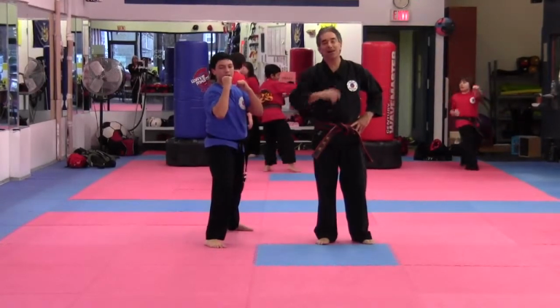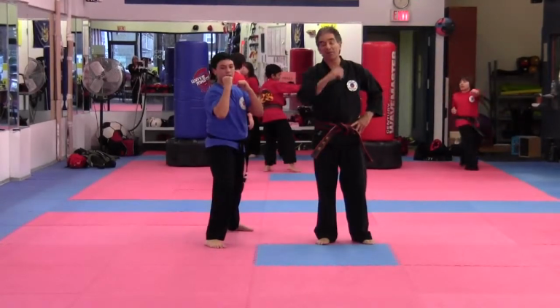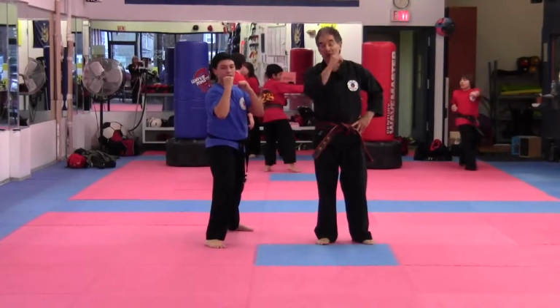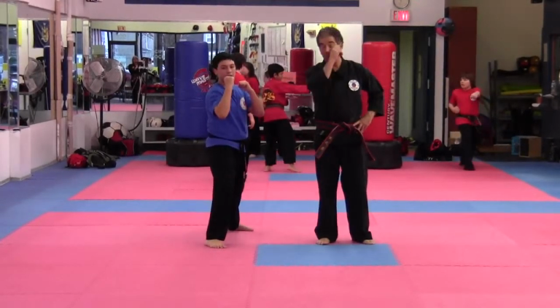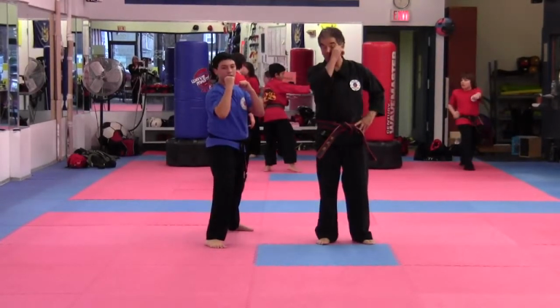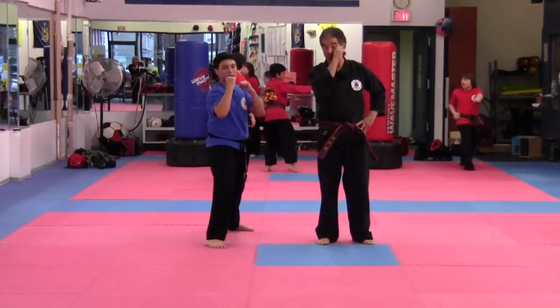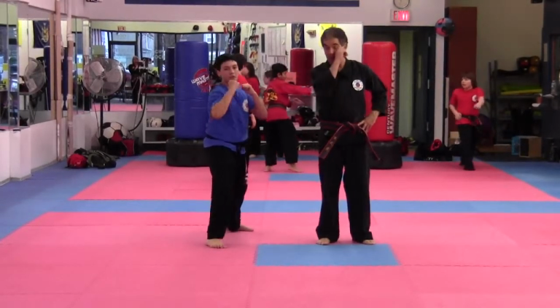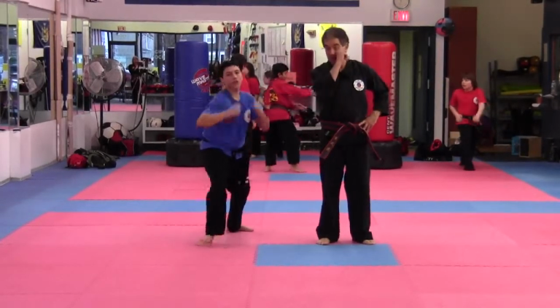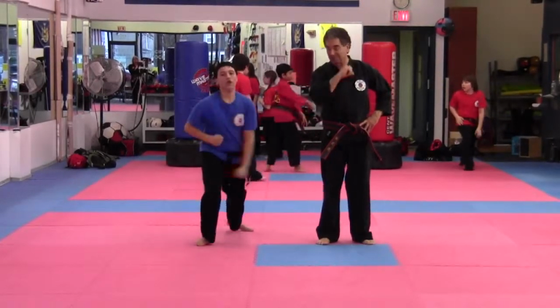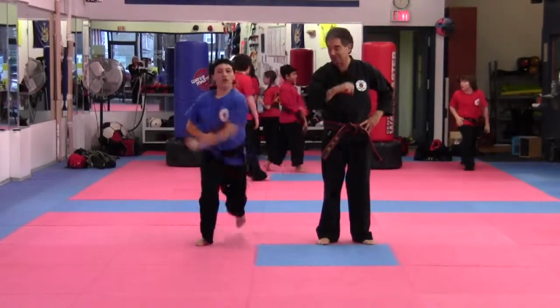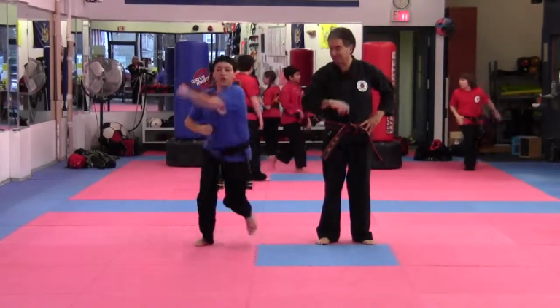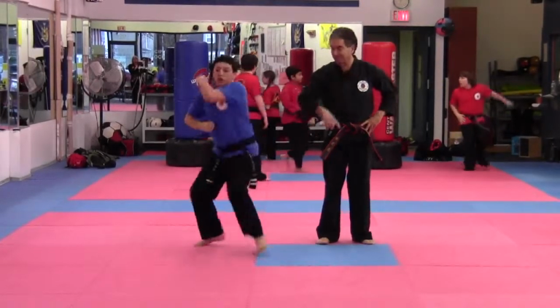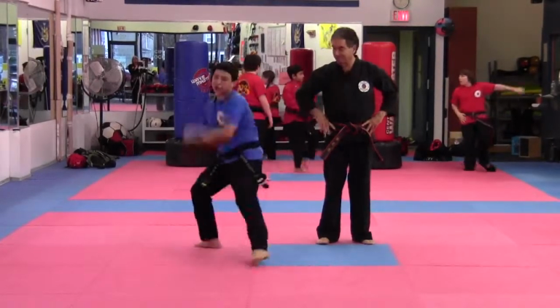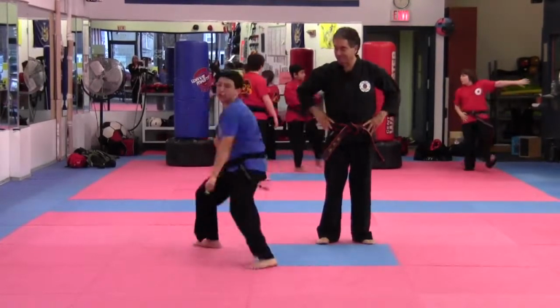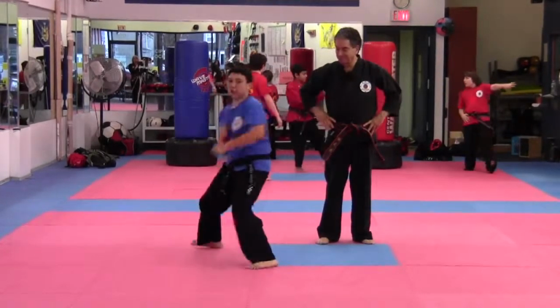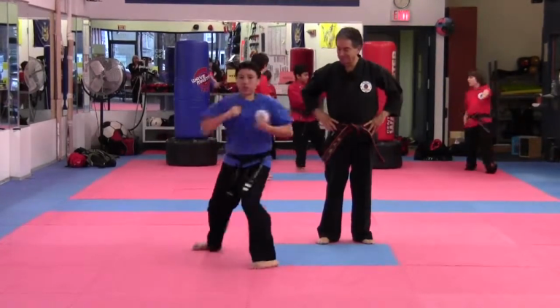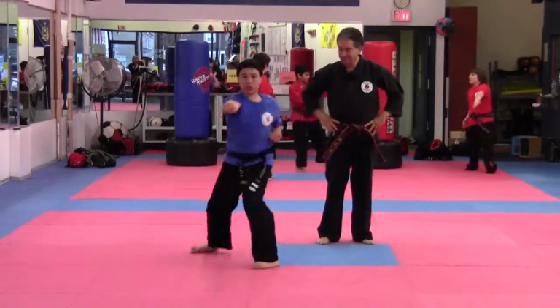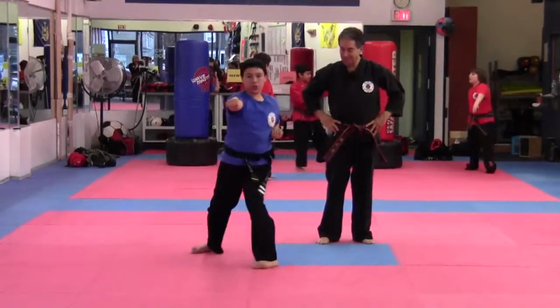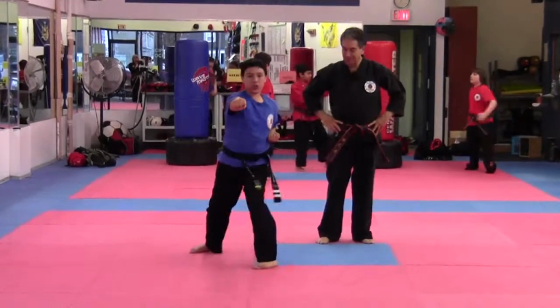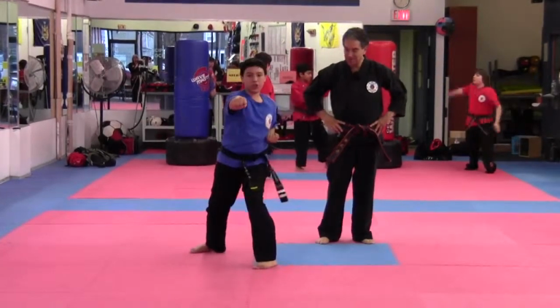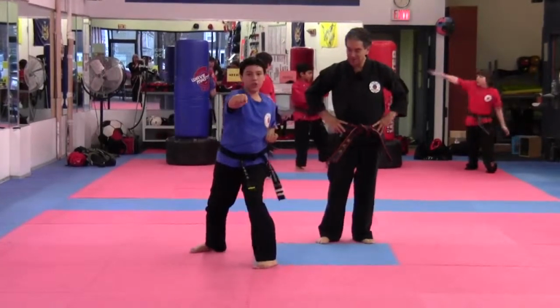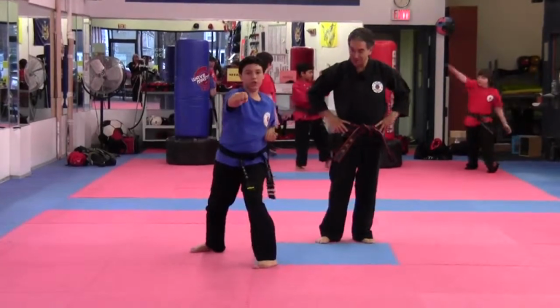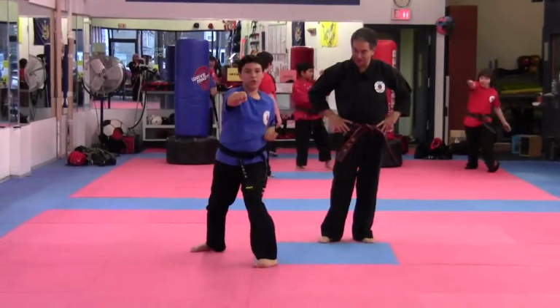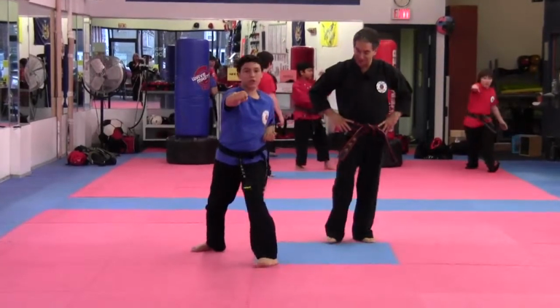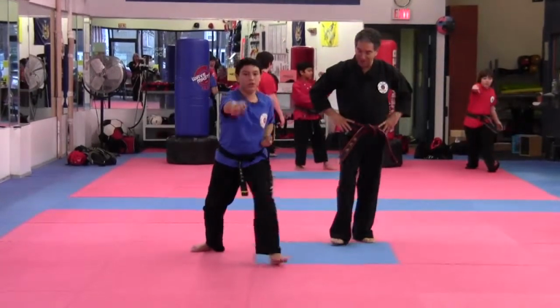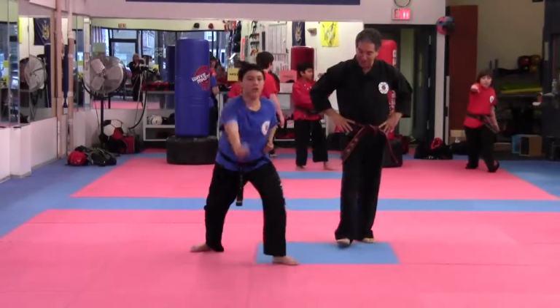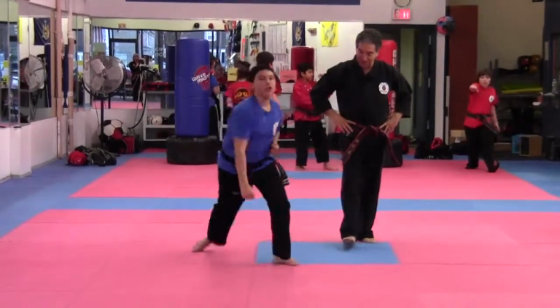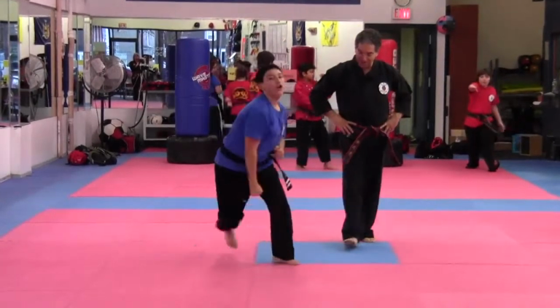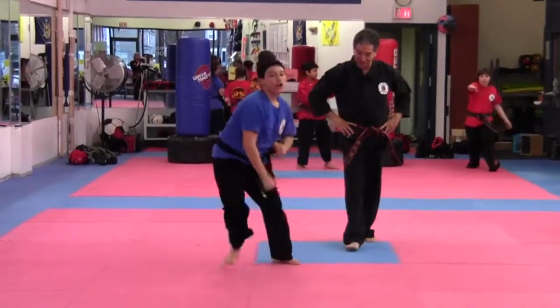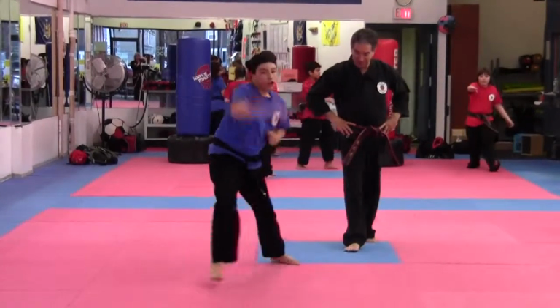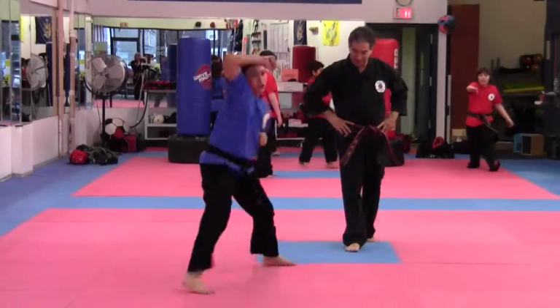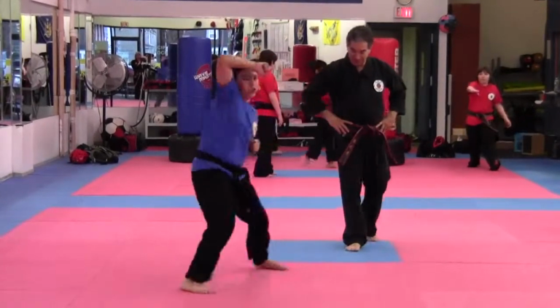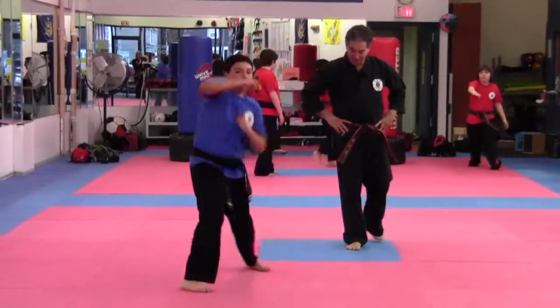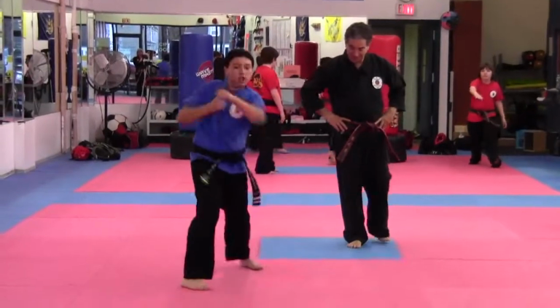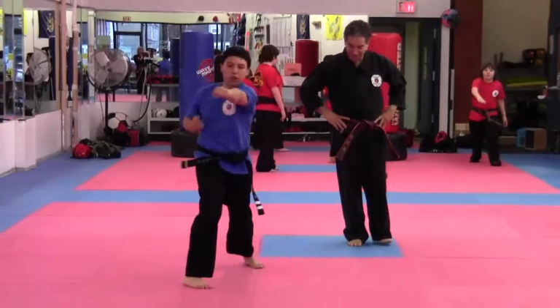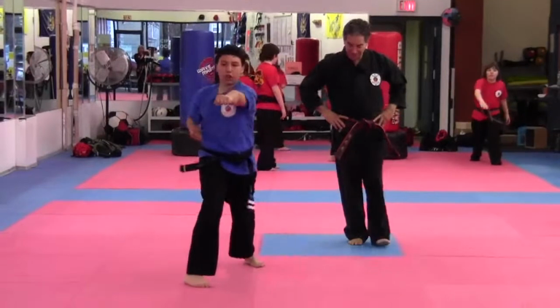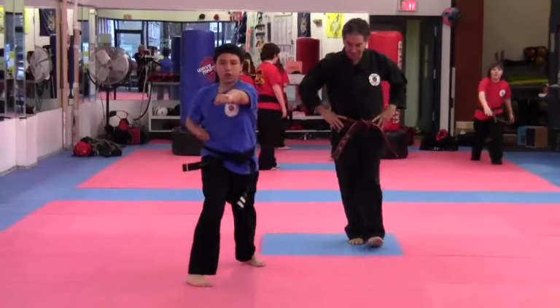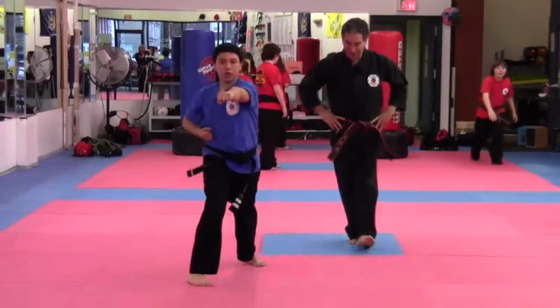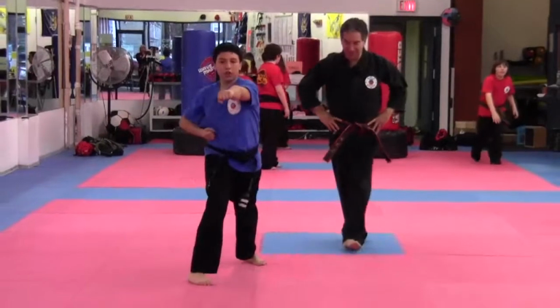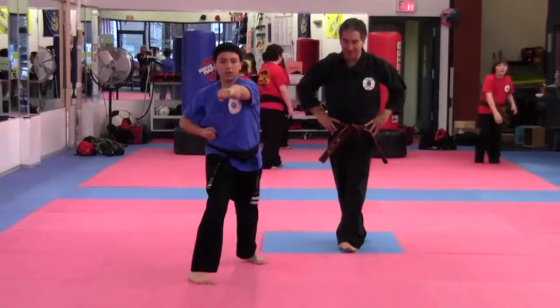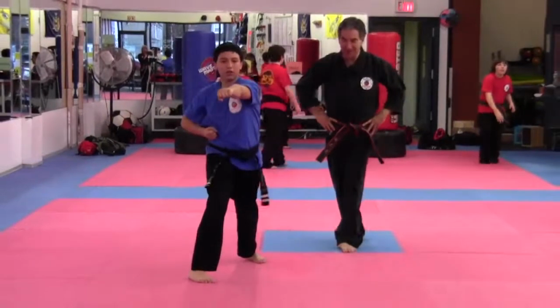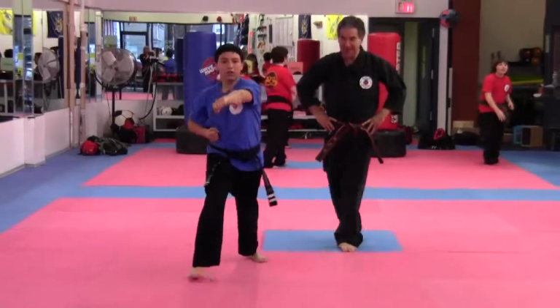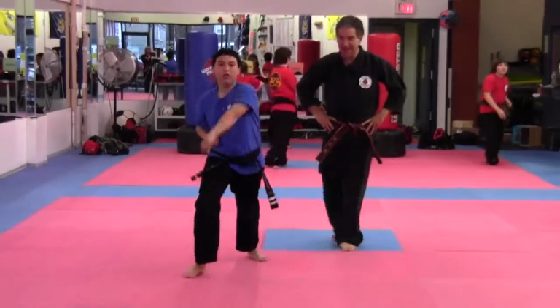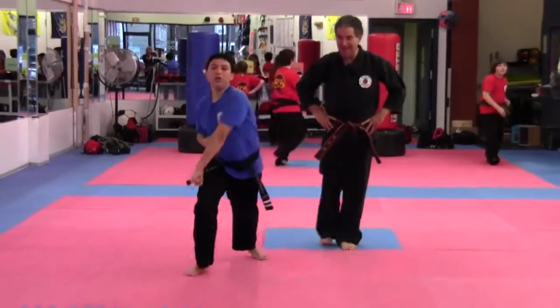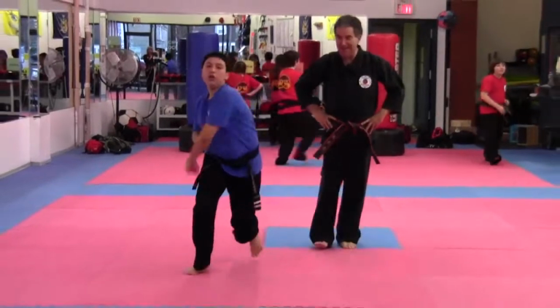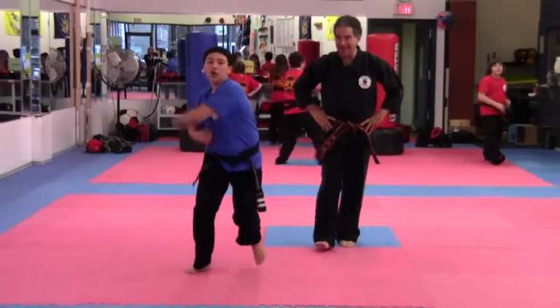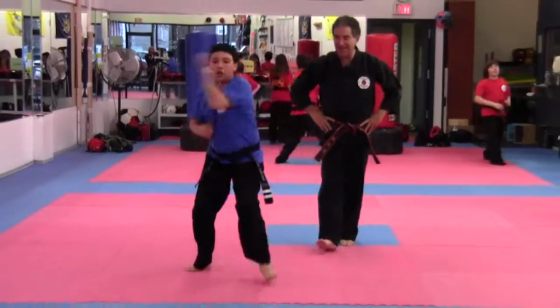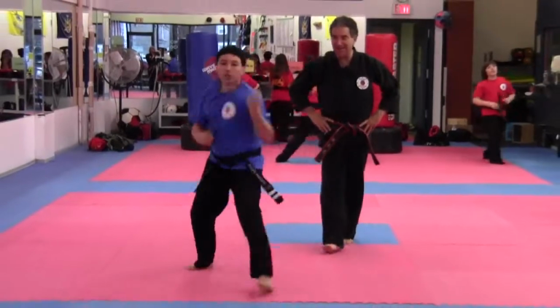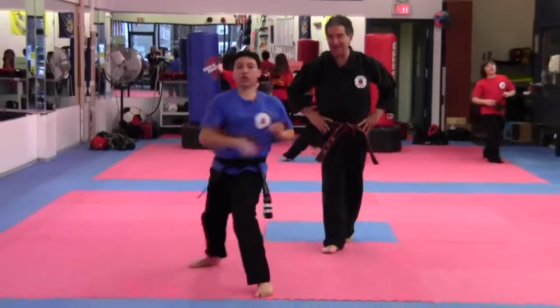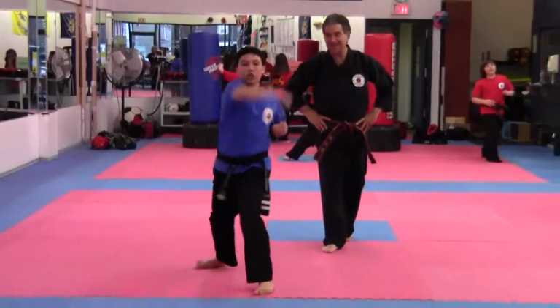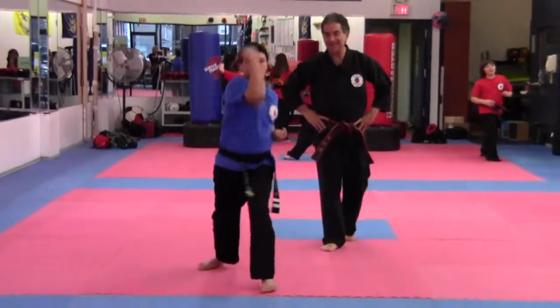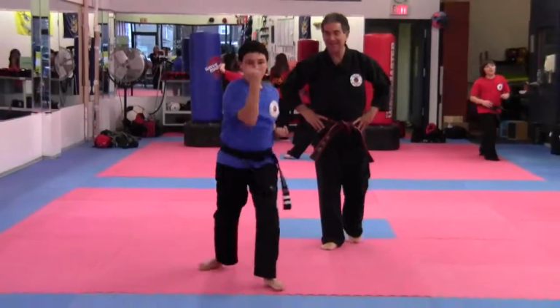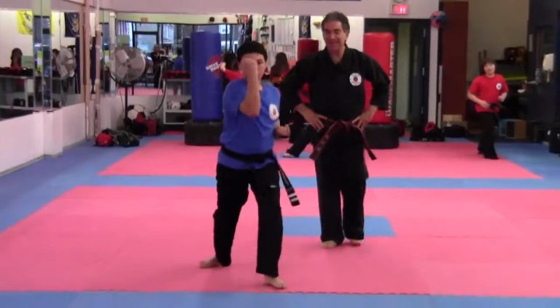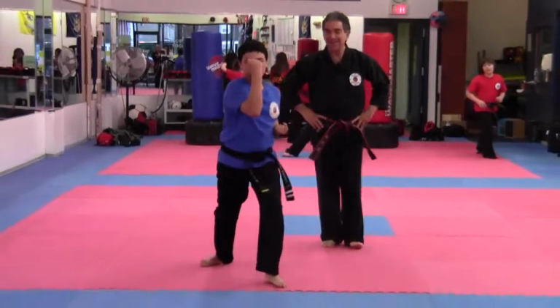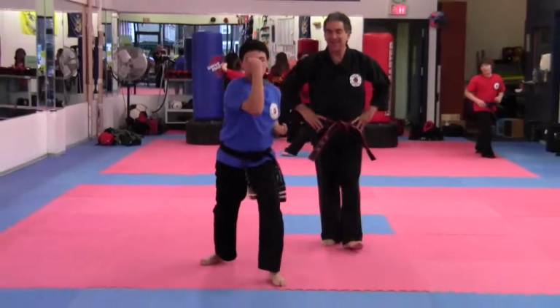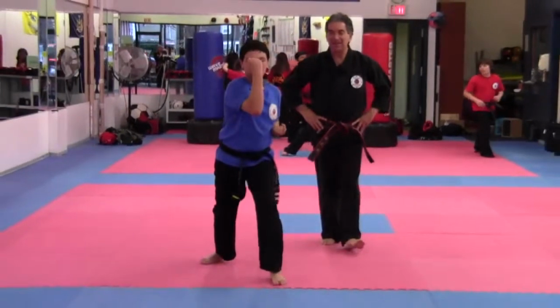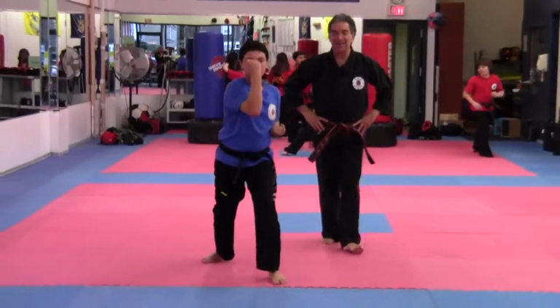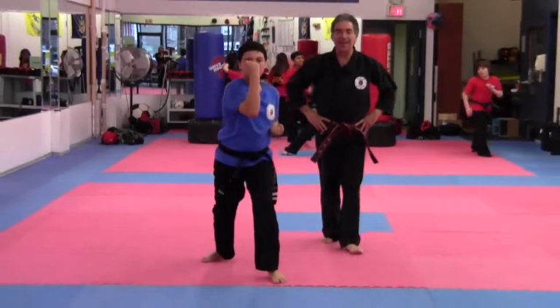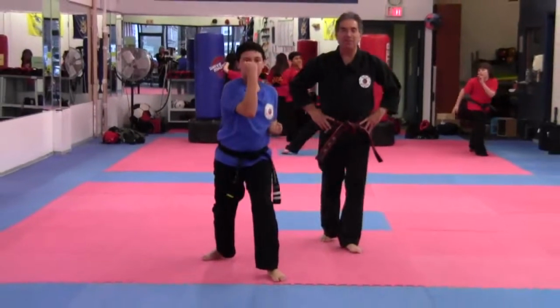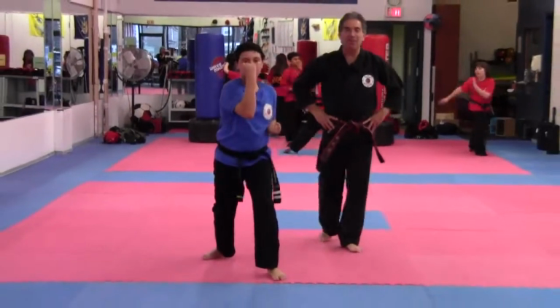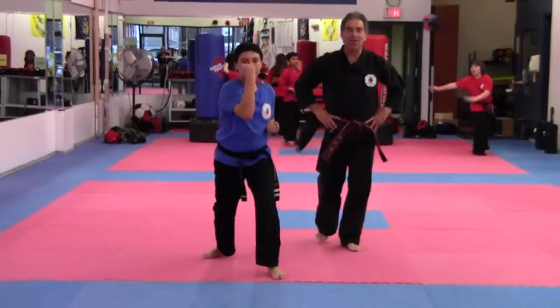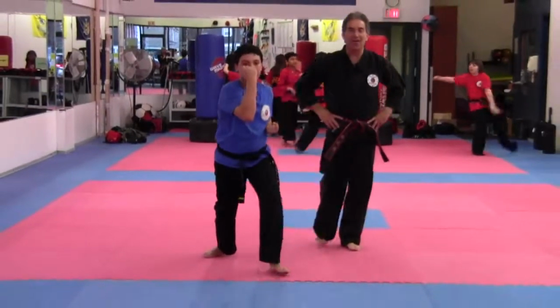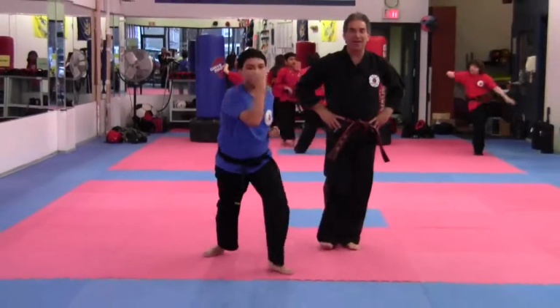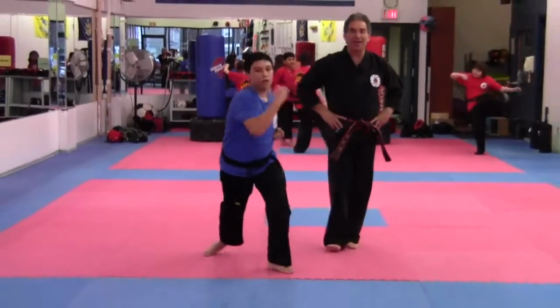Lion. Ready, one. Two. Three. Kia. Four.